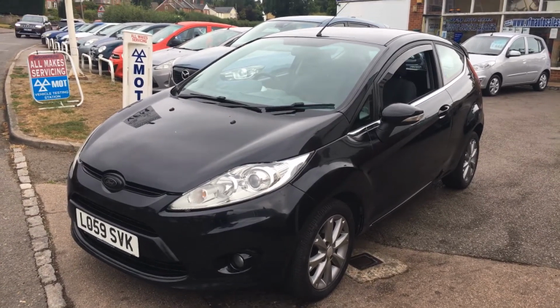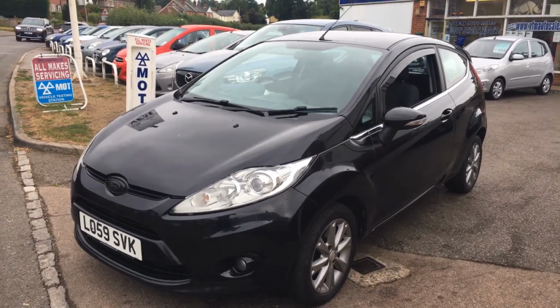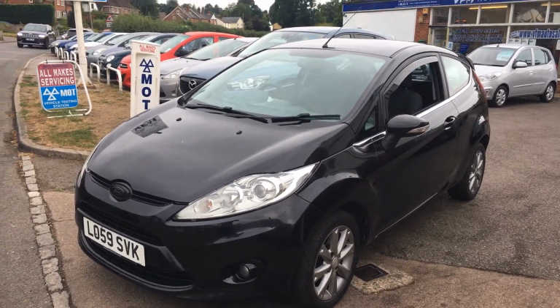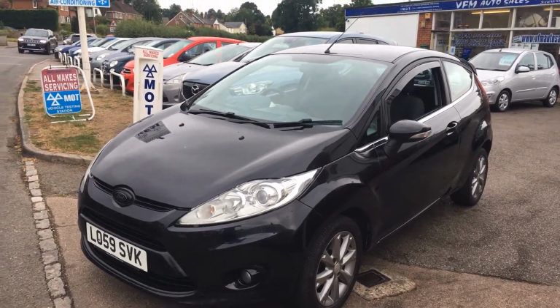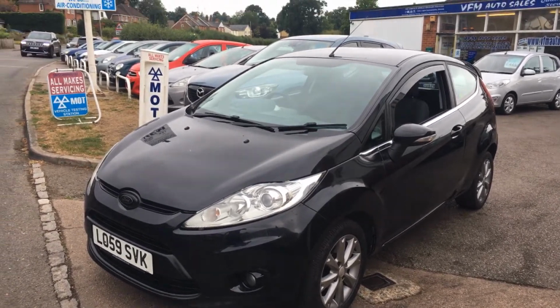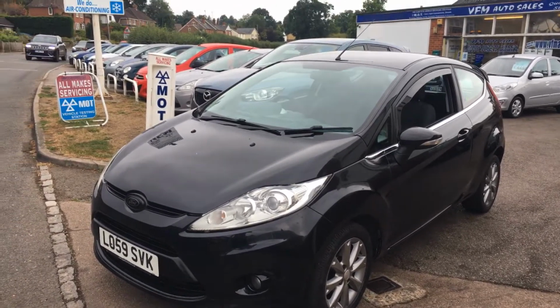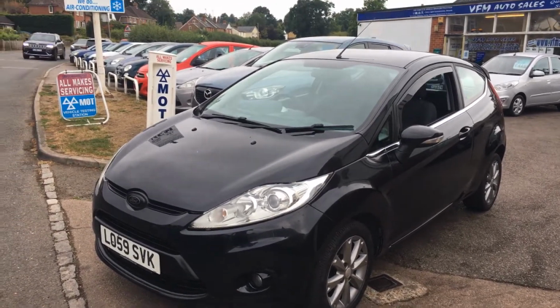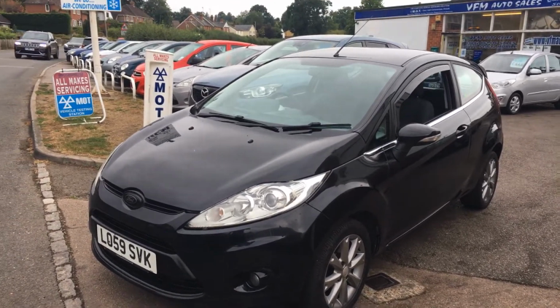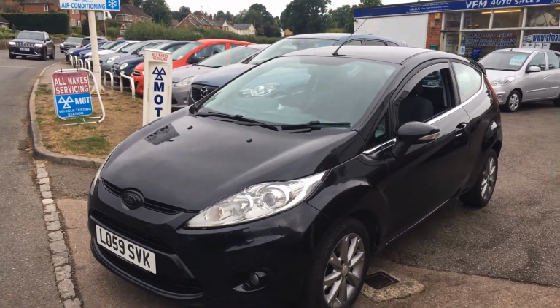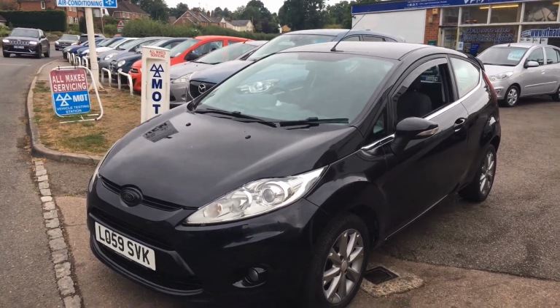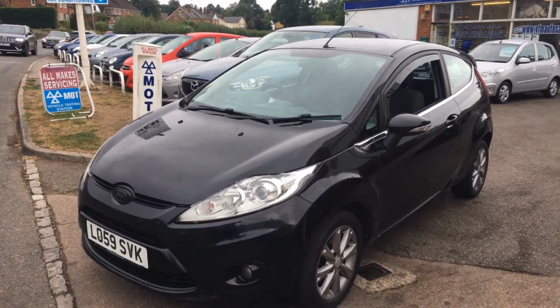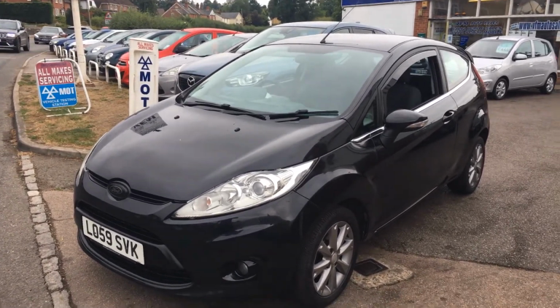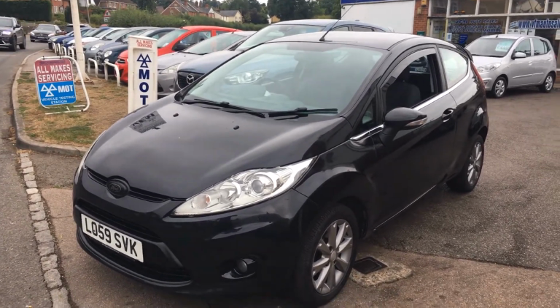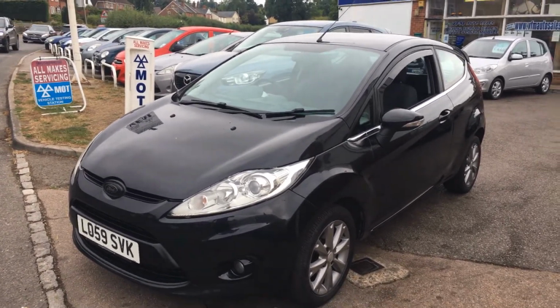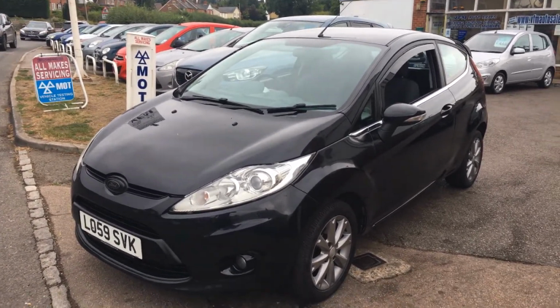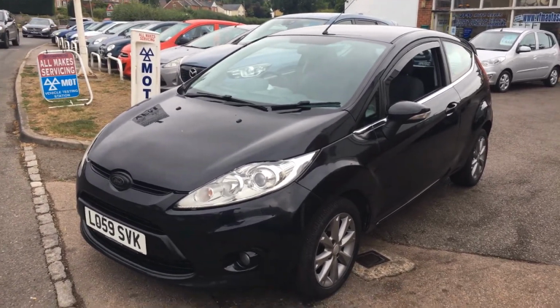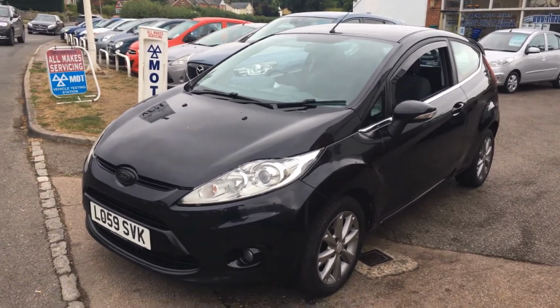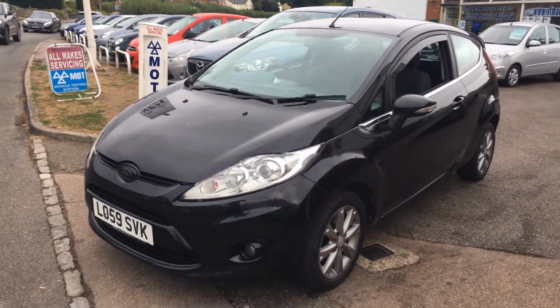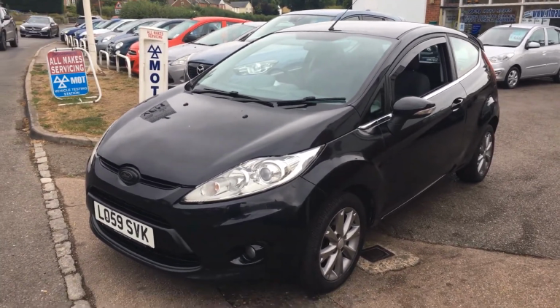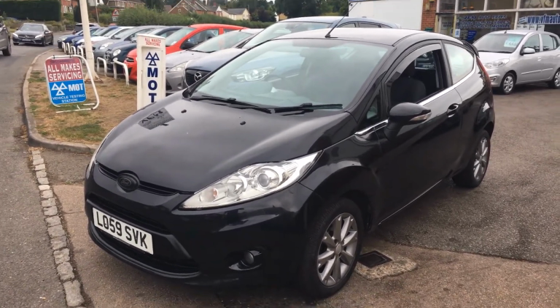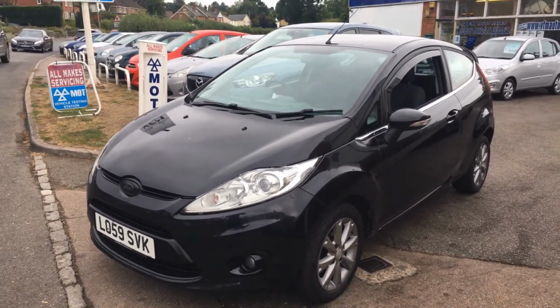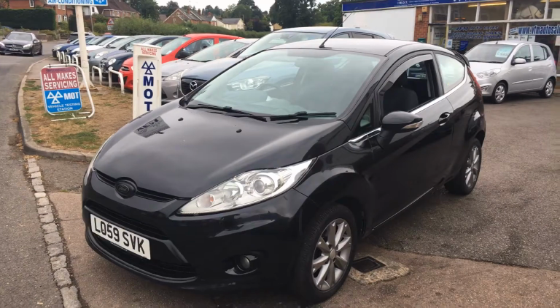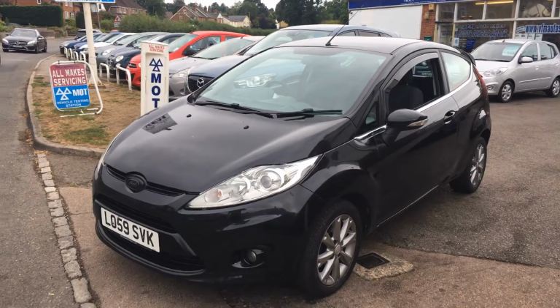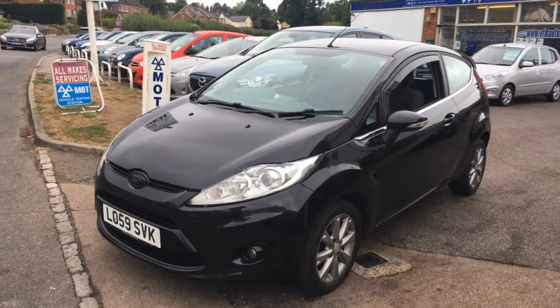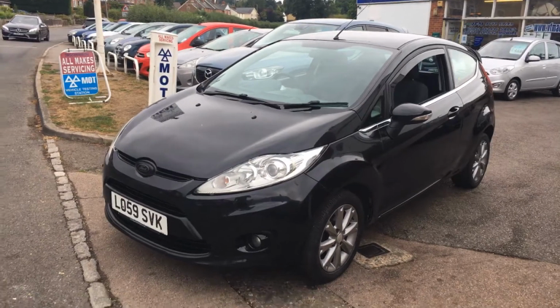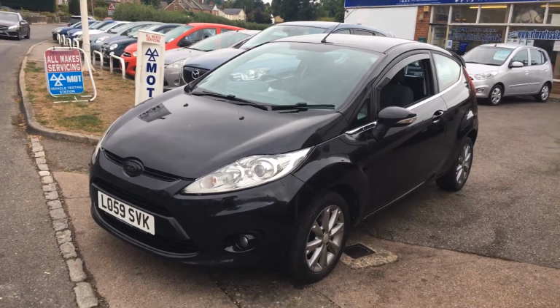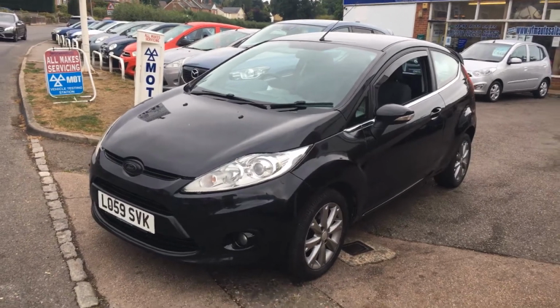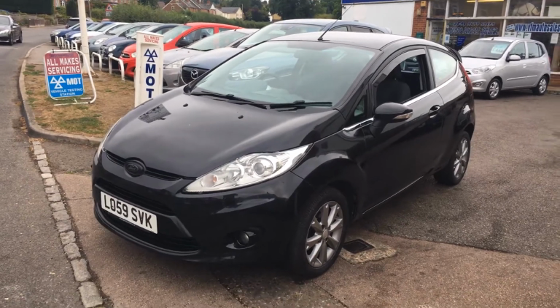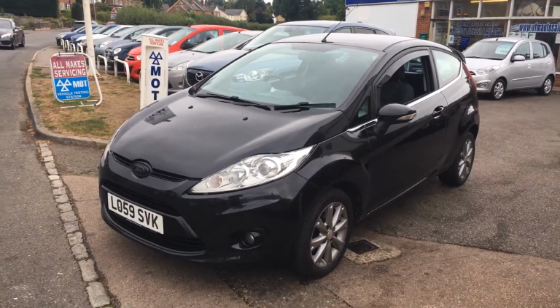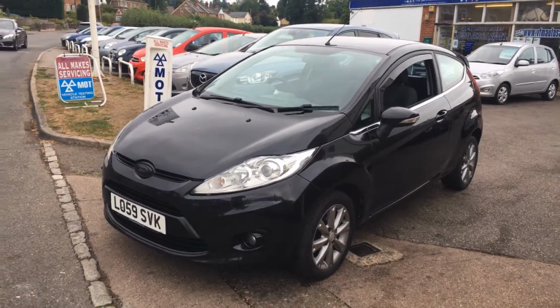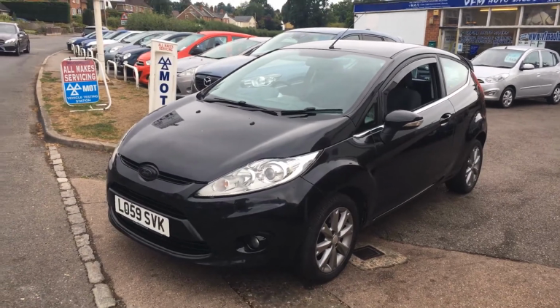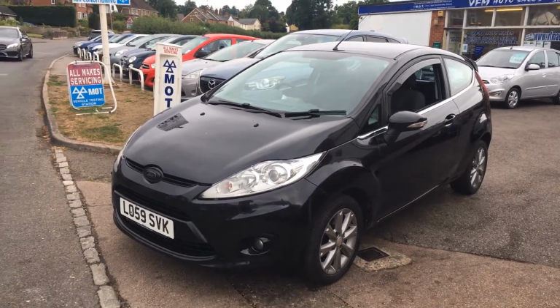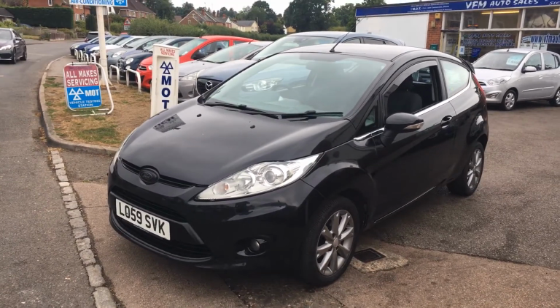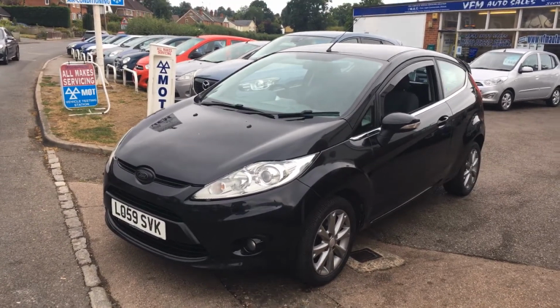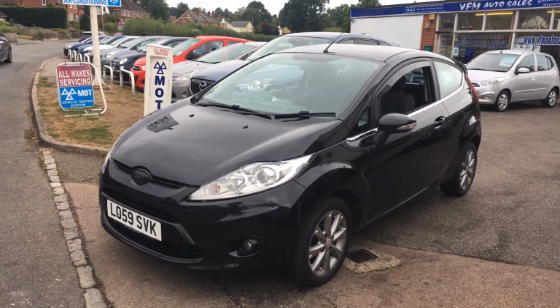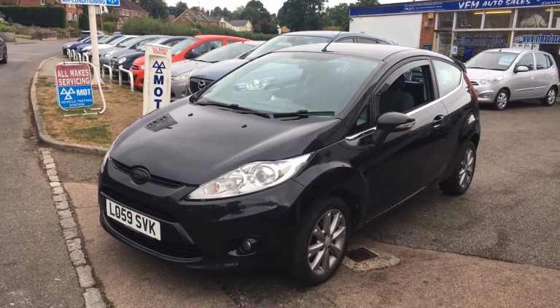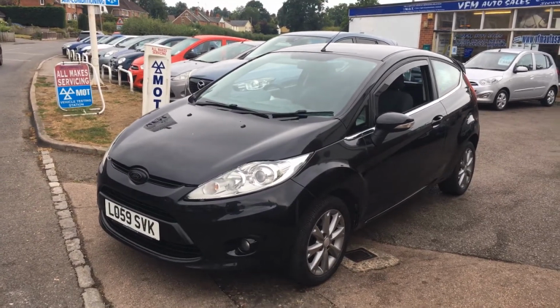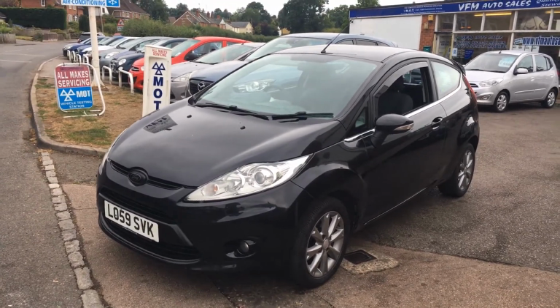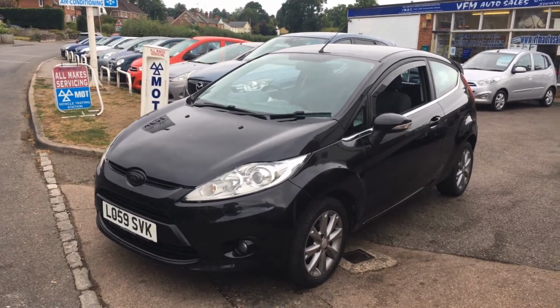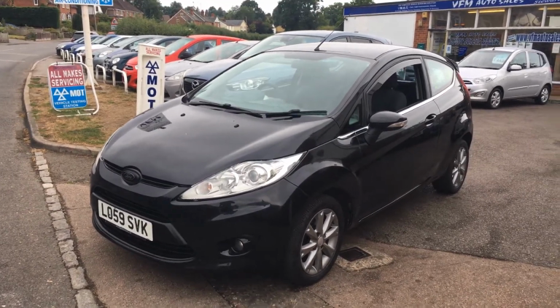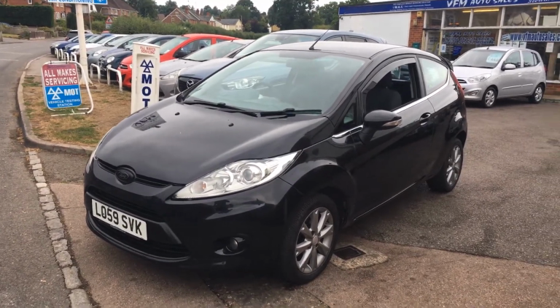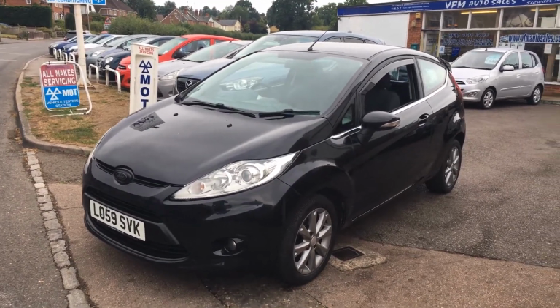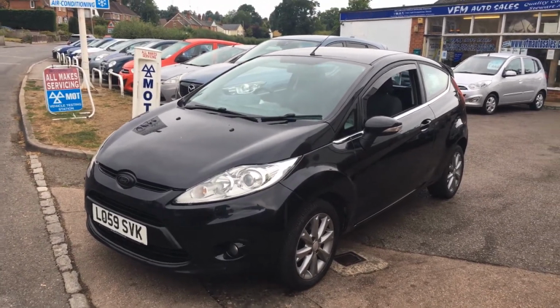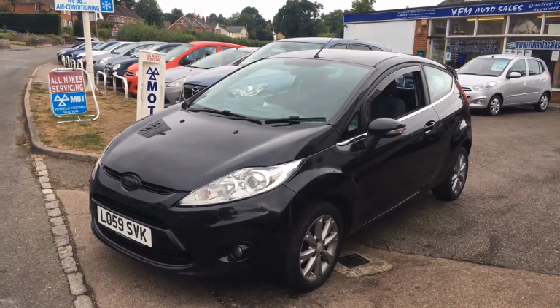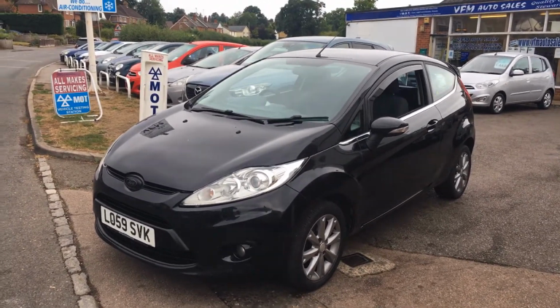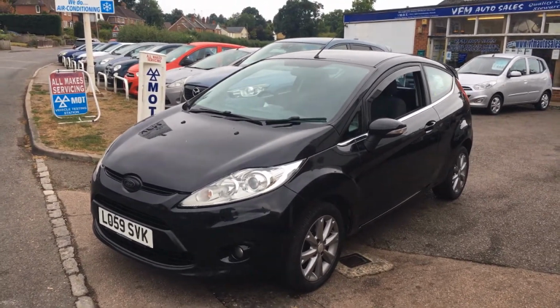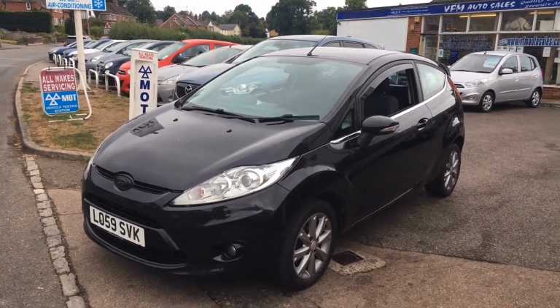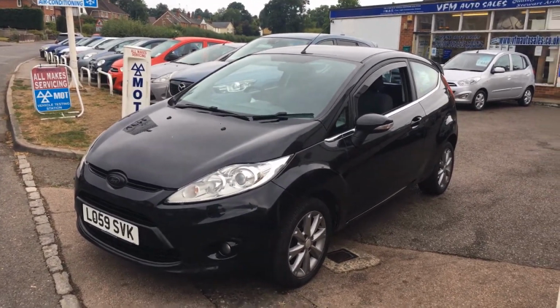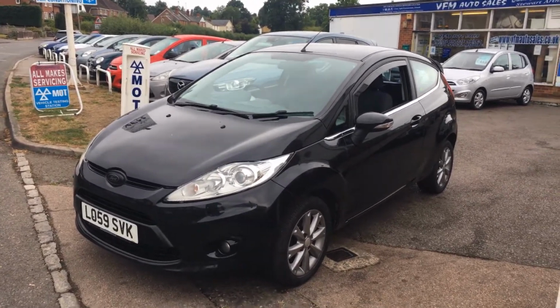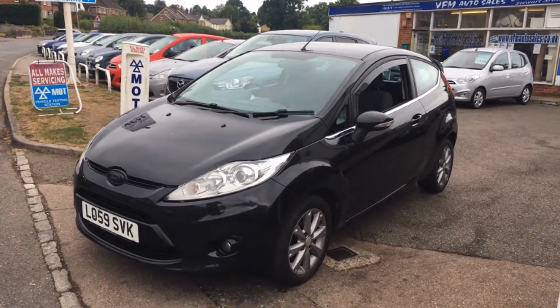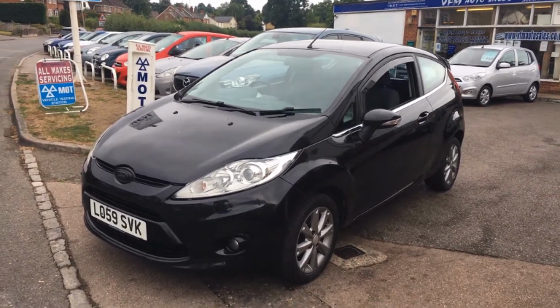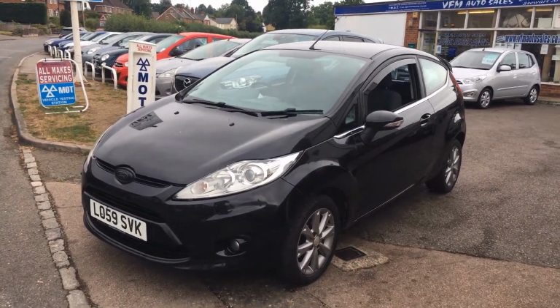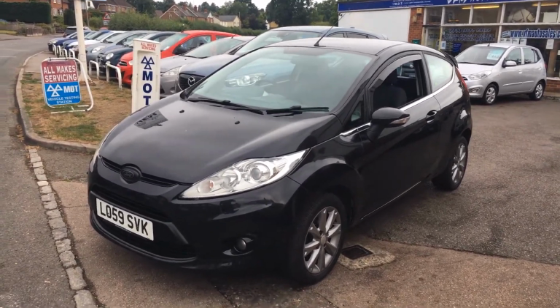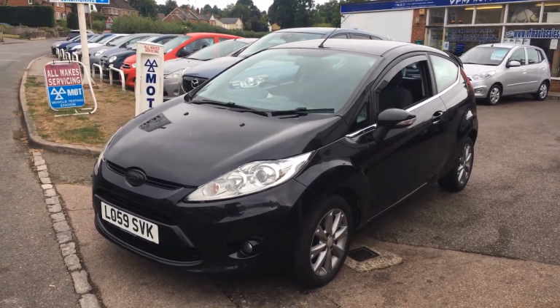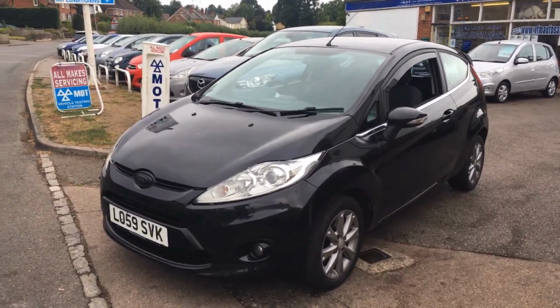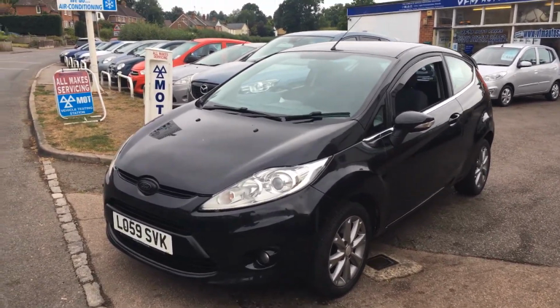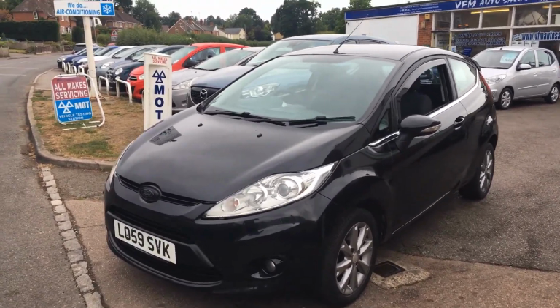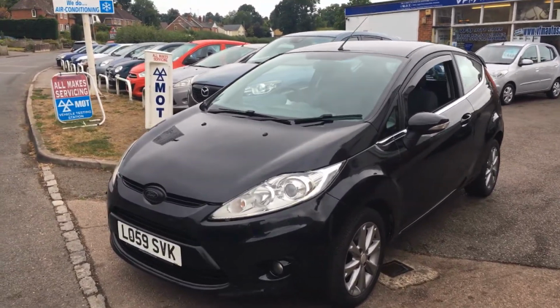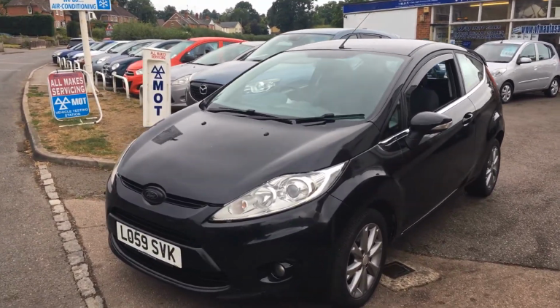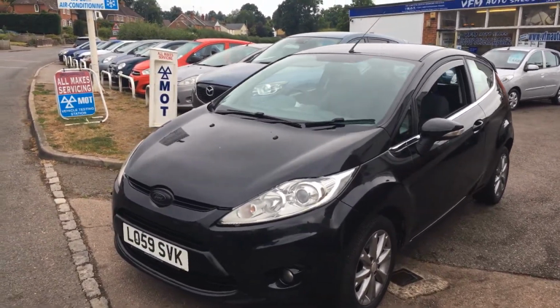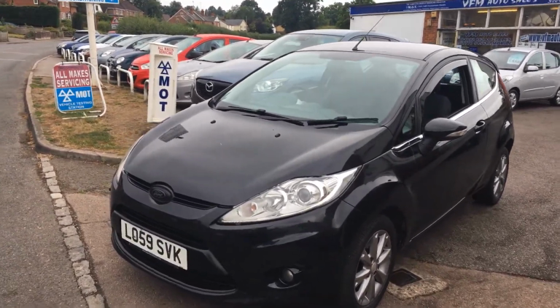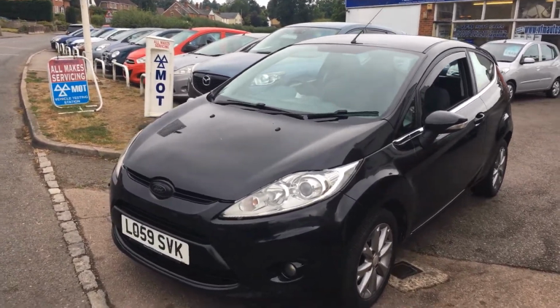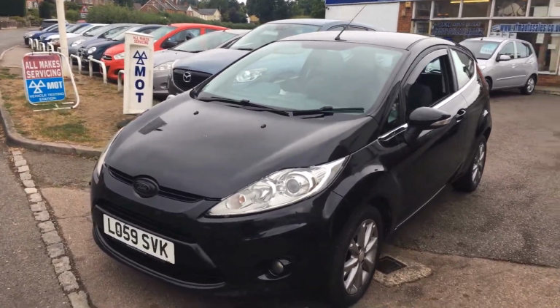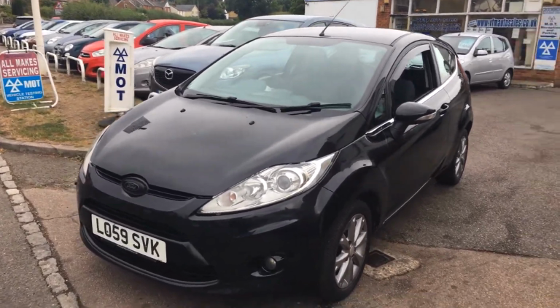This car has just arrived with us today so it's not been prepared yet. We thought it's such a lovely little car we ought to show it to you straight away.